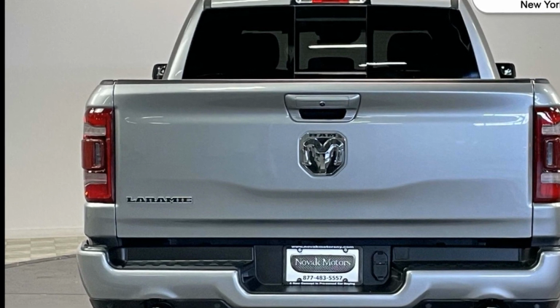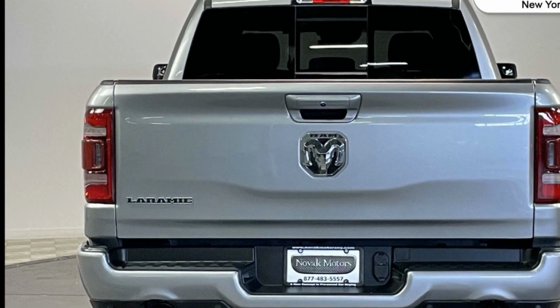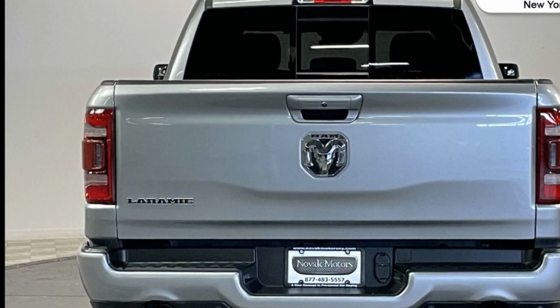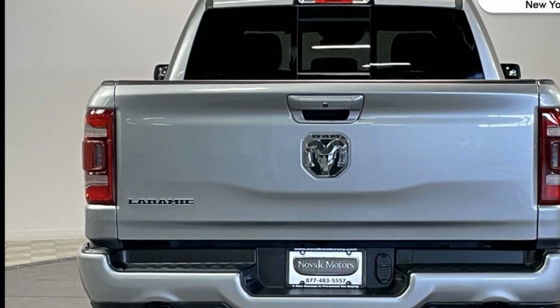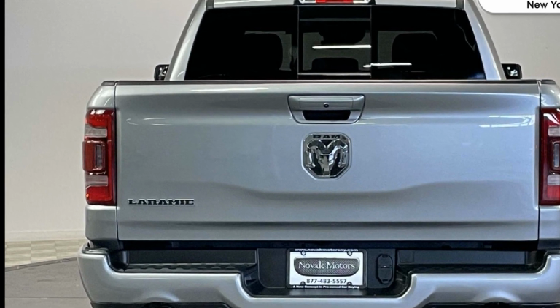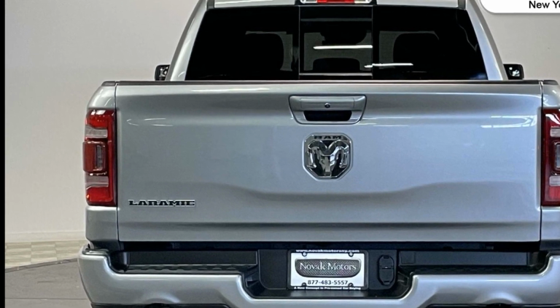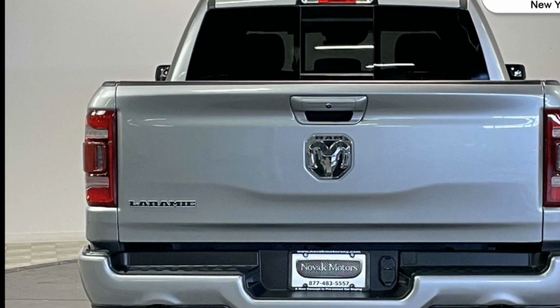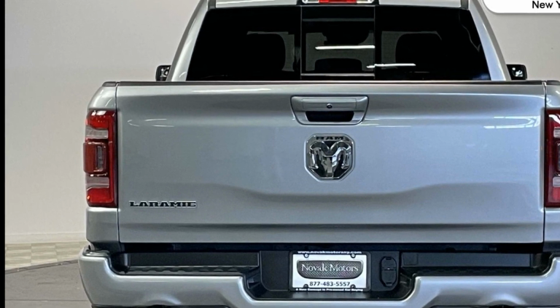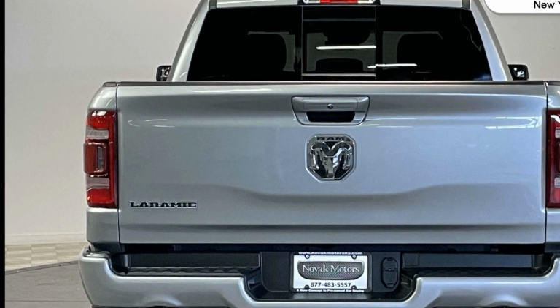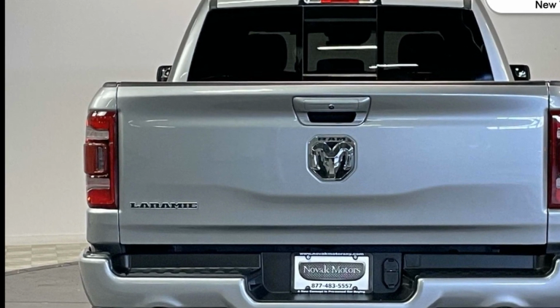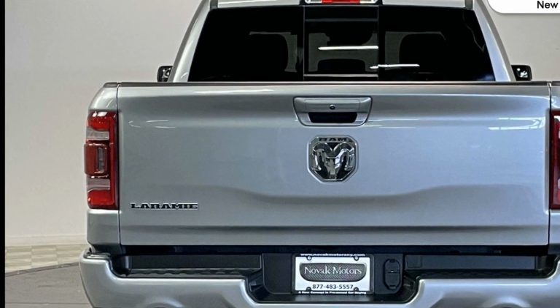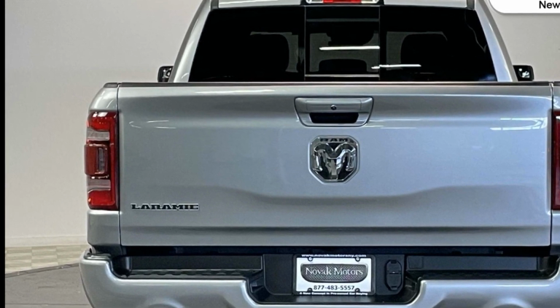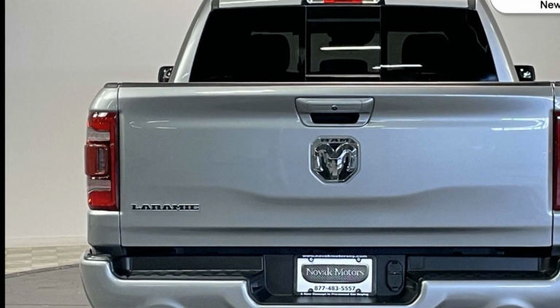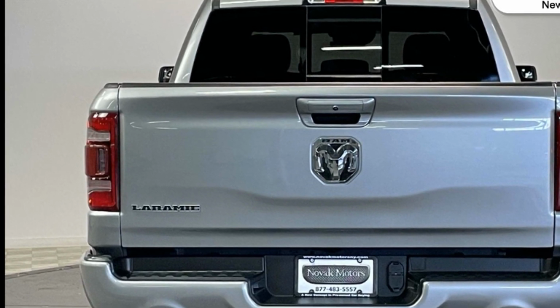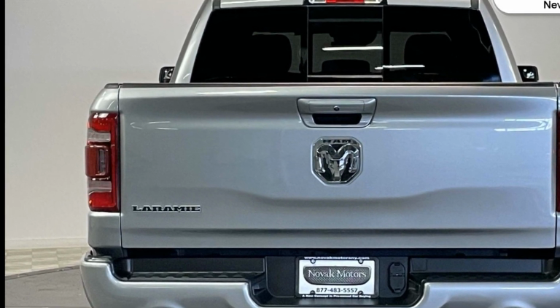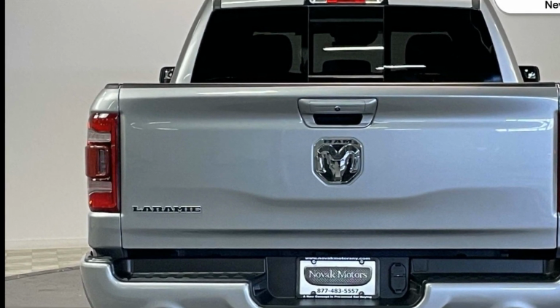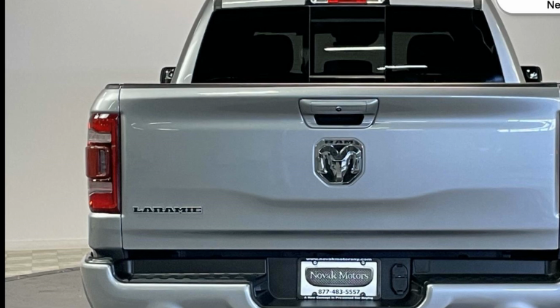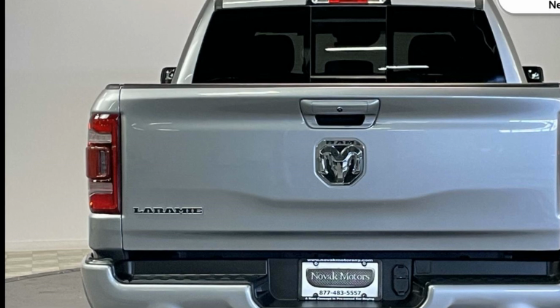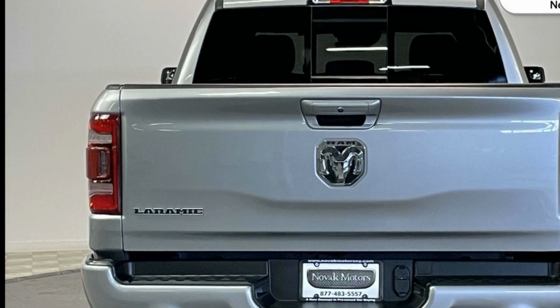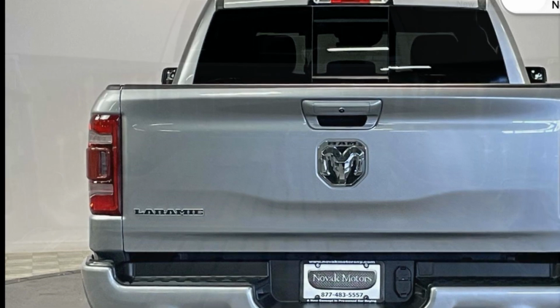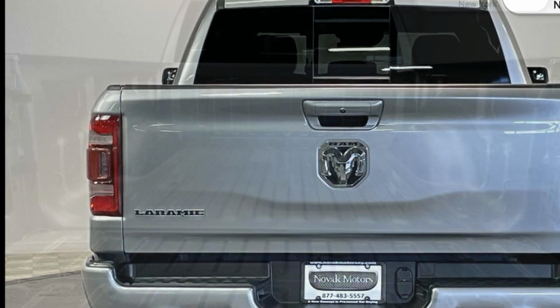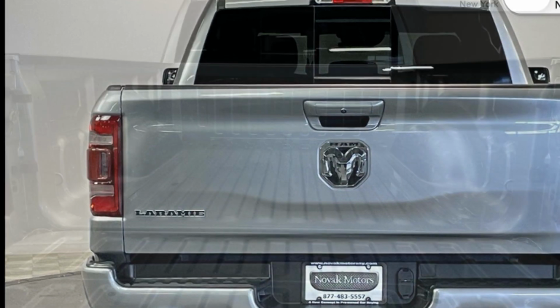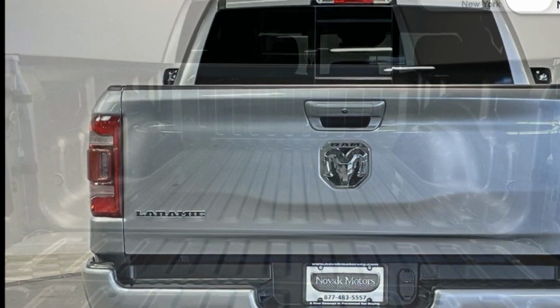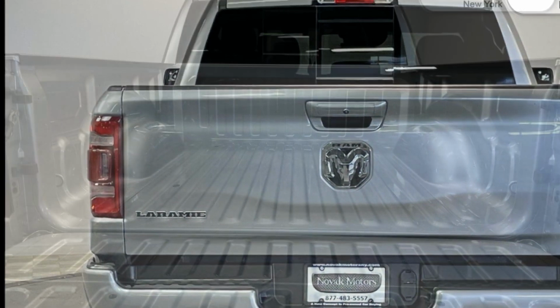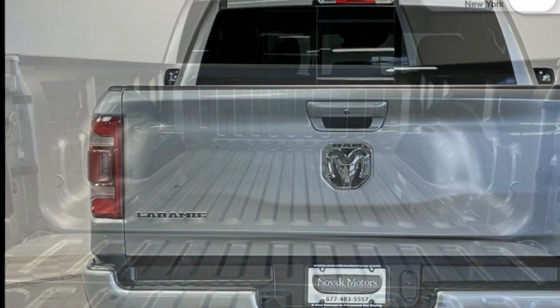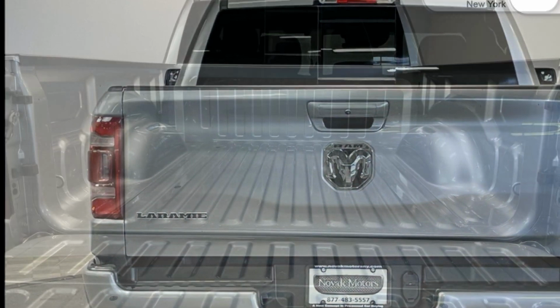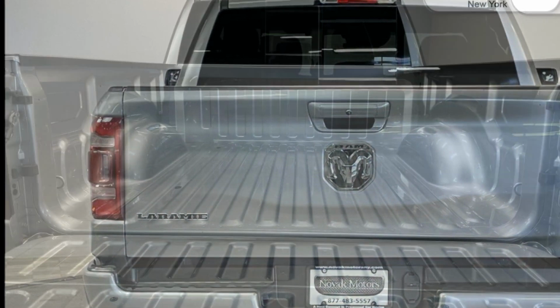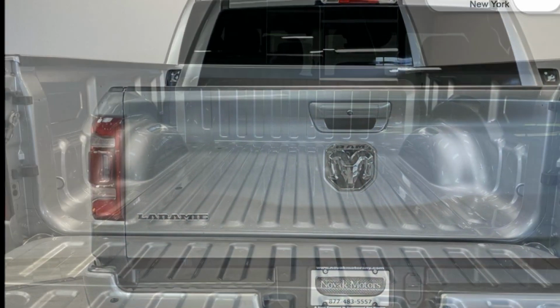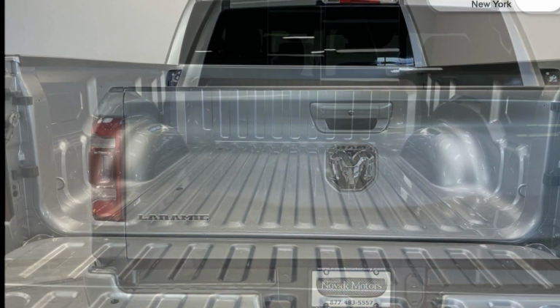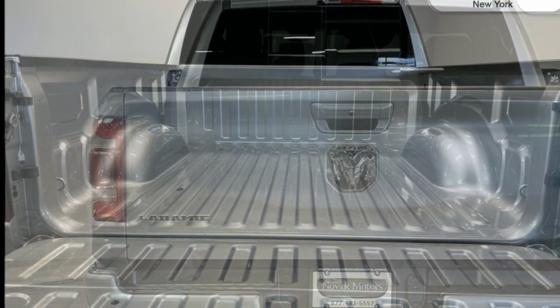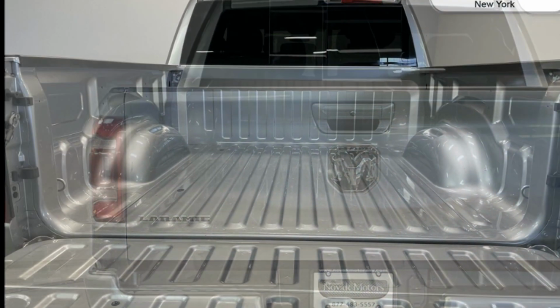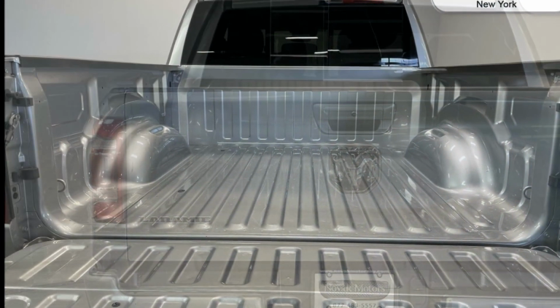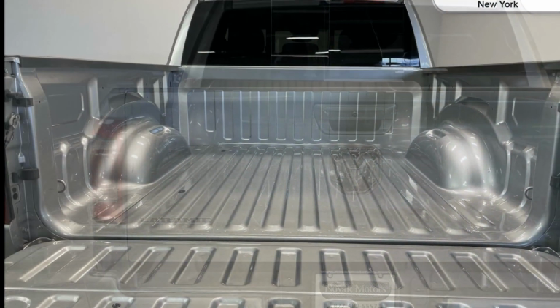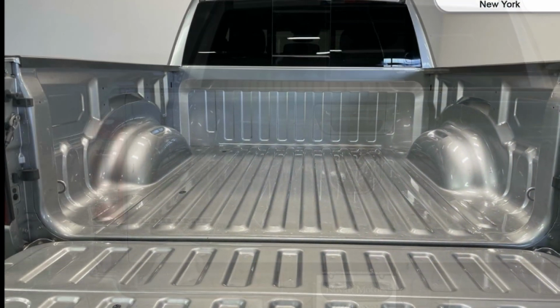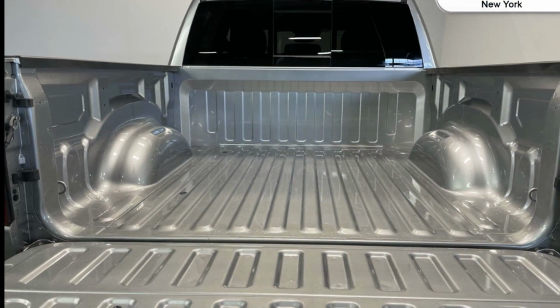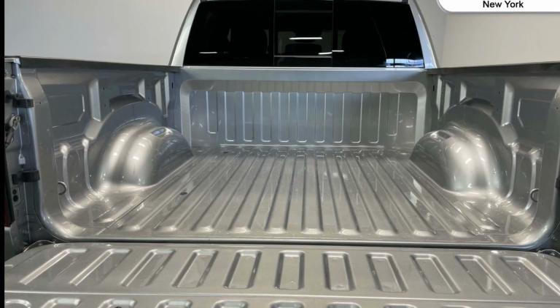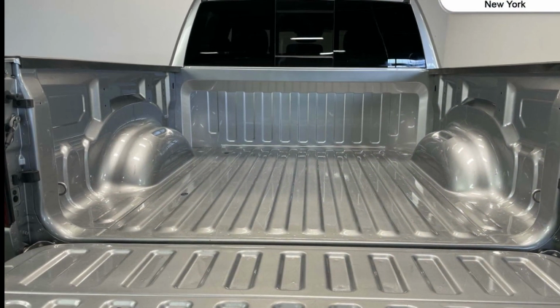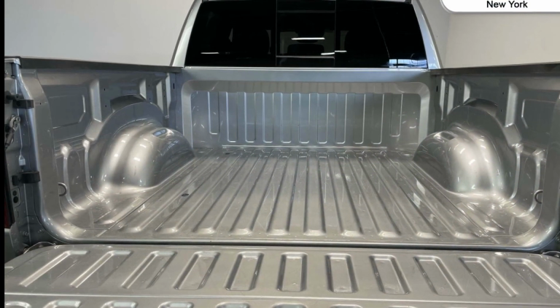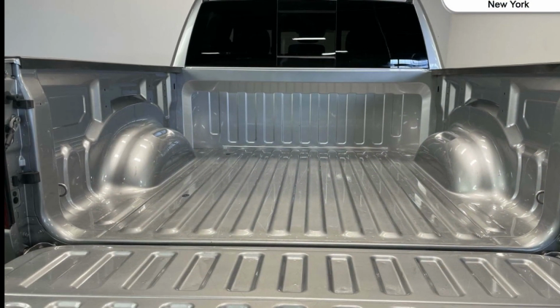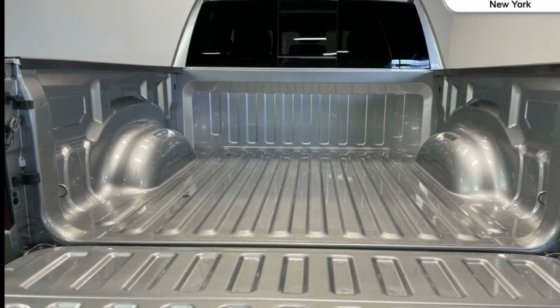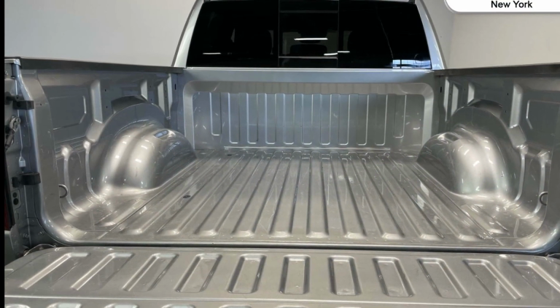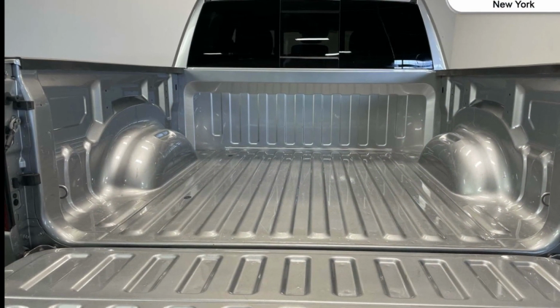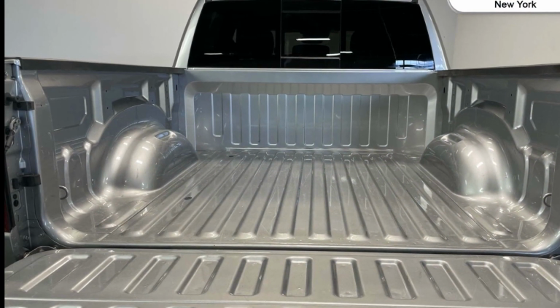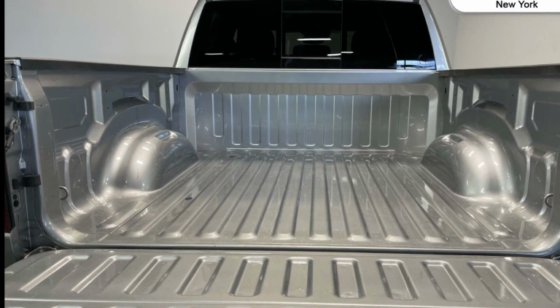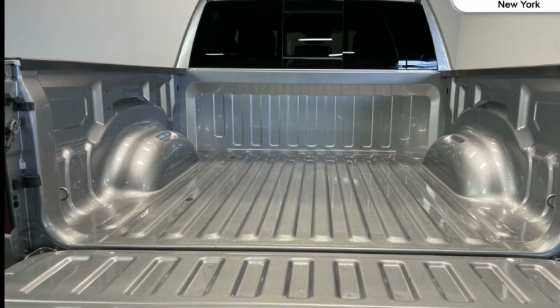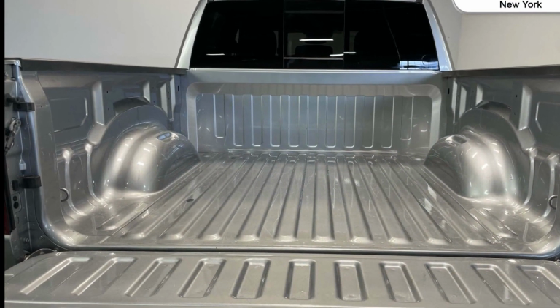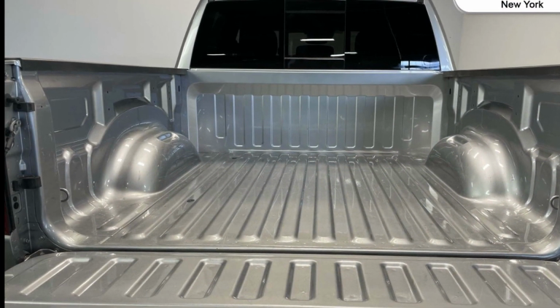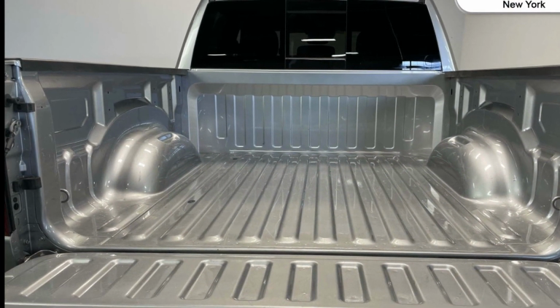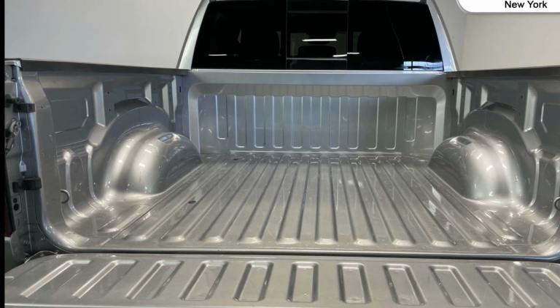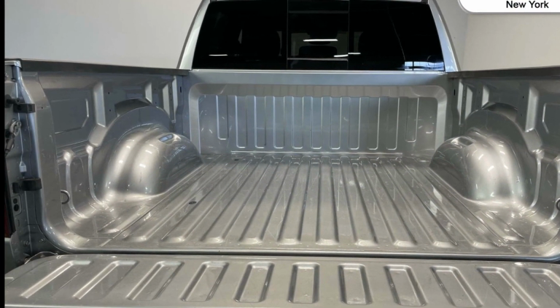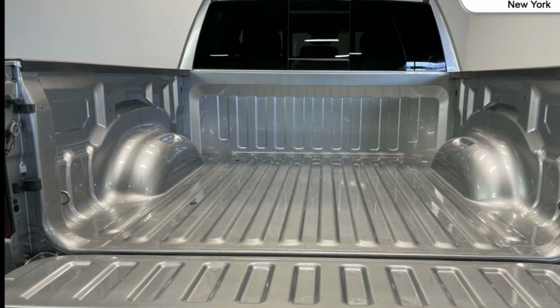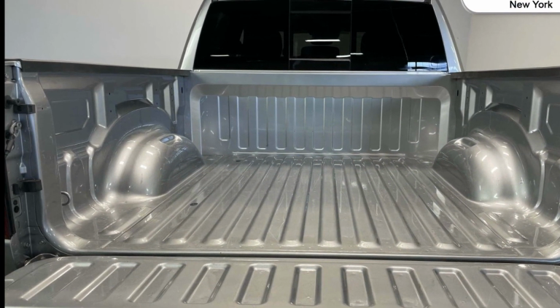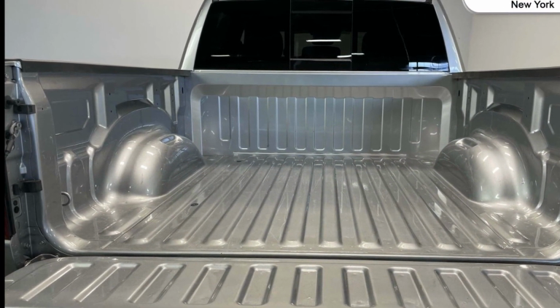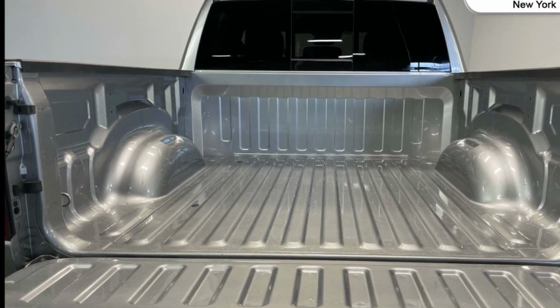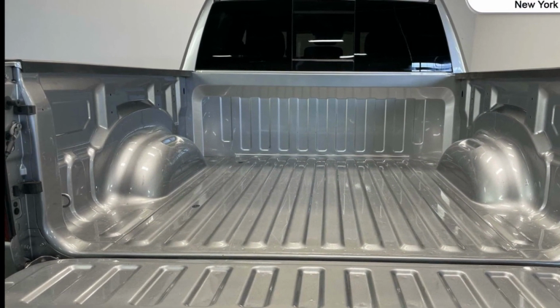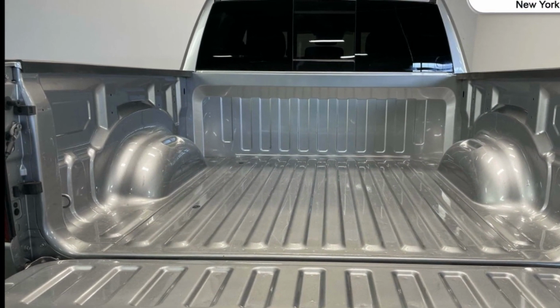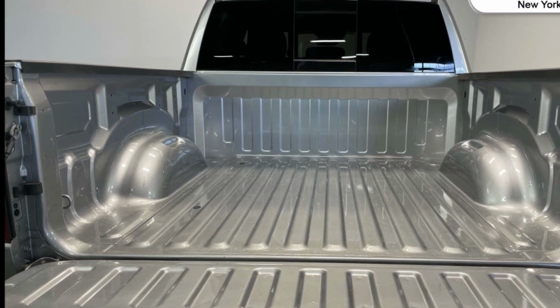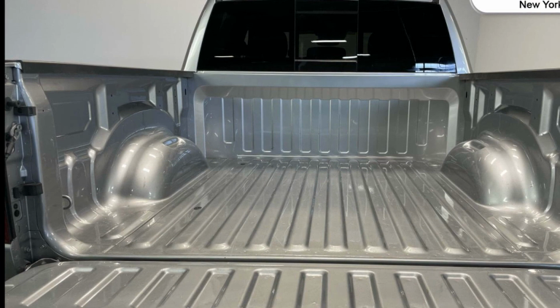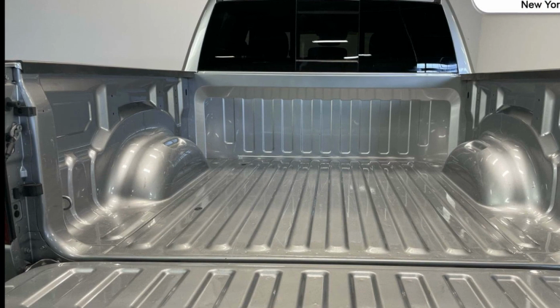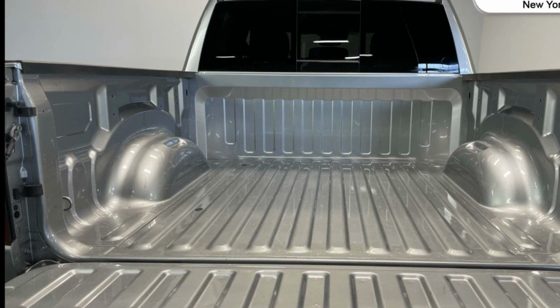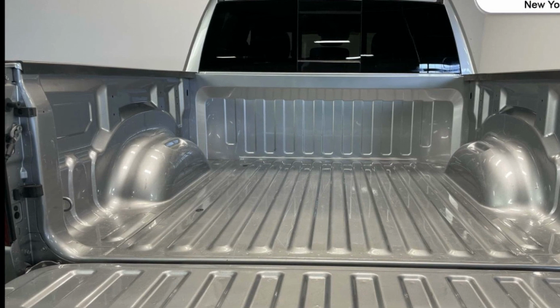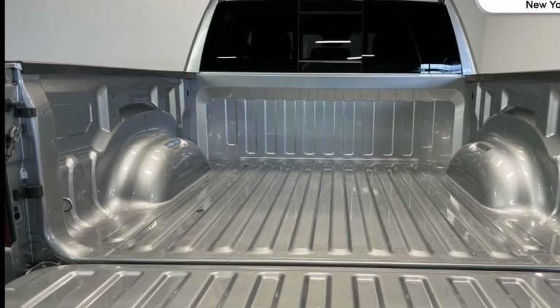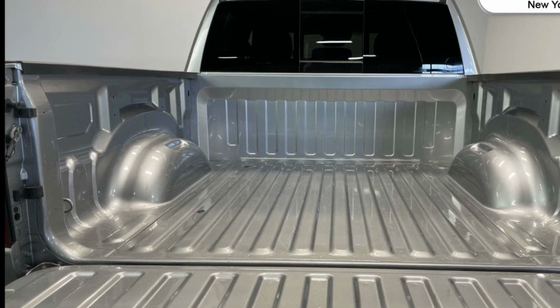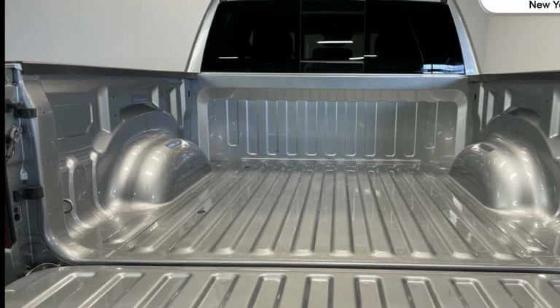Power driver's seat, power passenger seat, pass-through rear seat, Bluetooth, brake assist, keyless start.